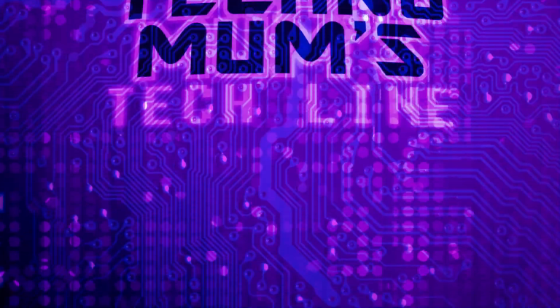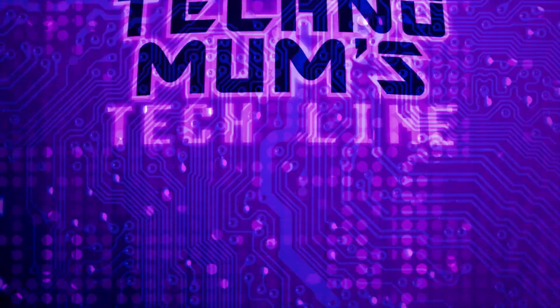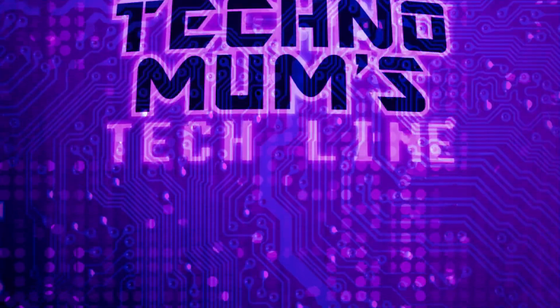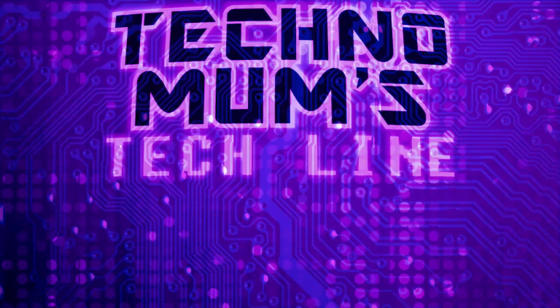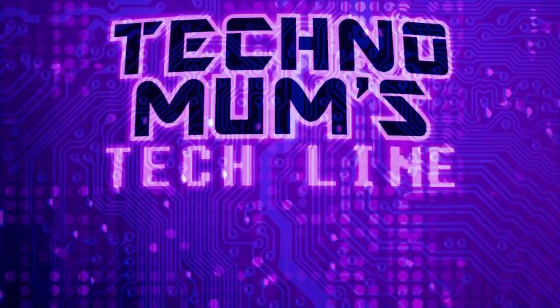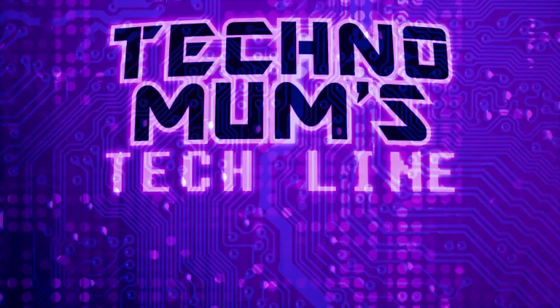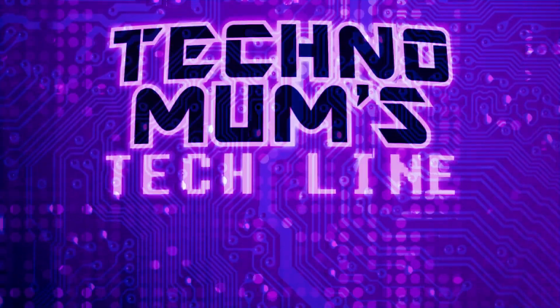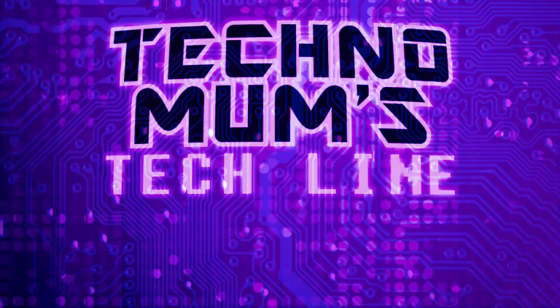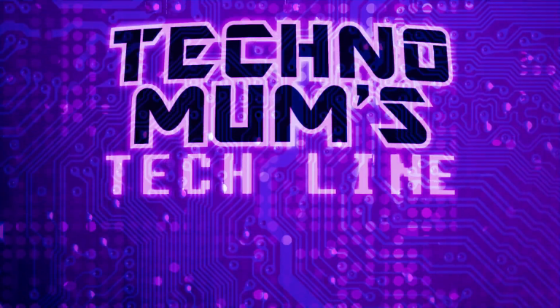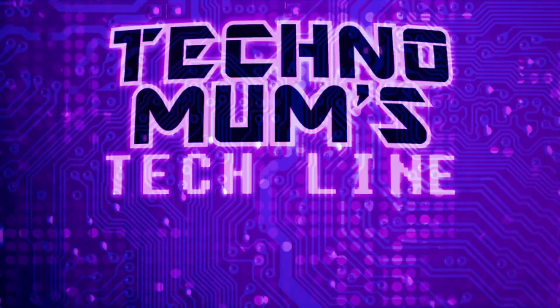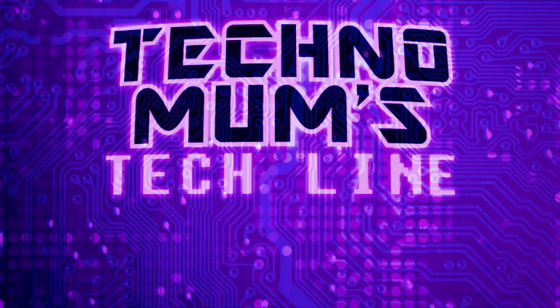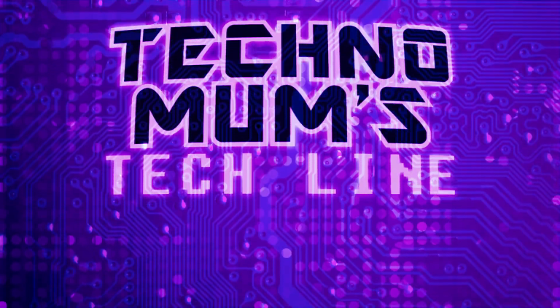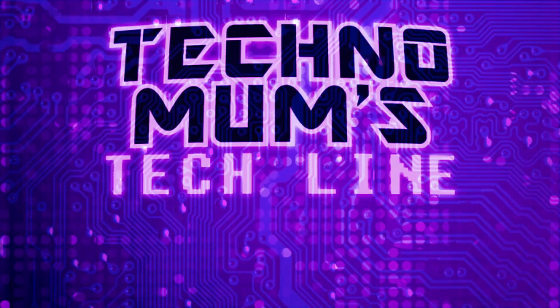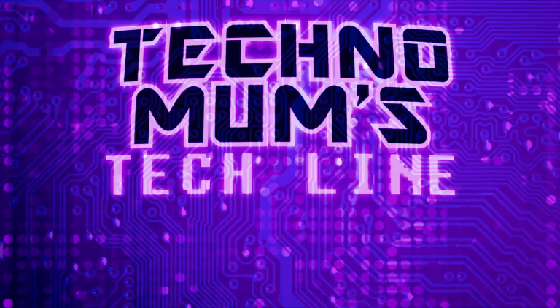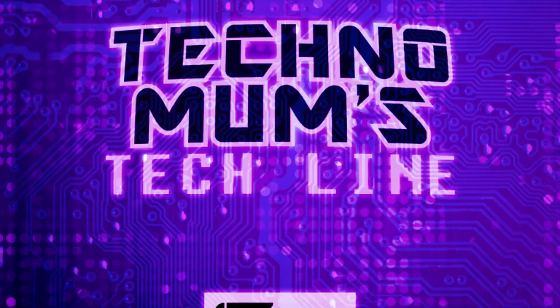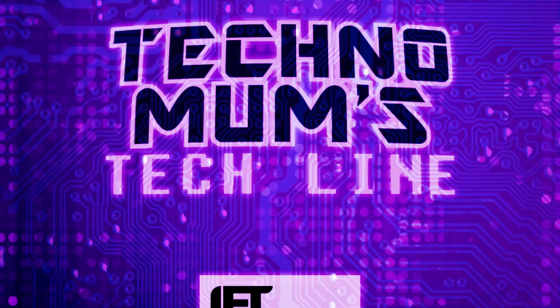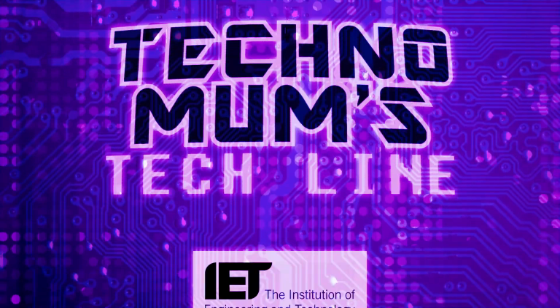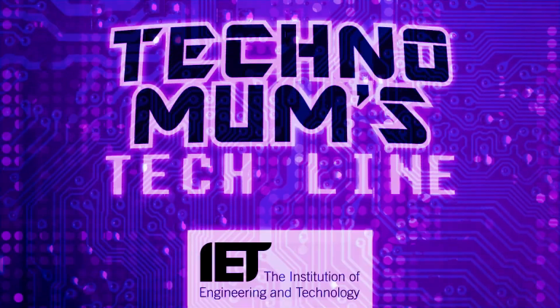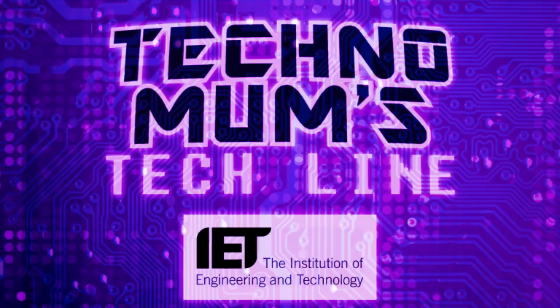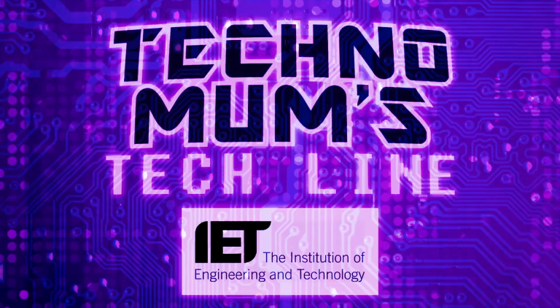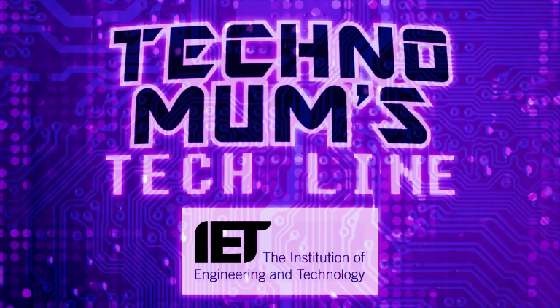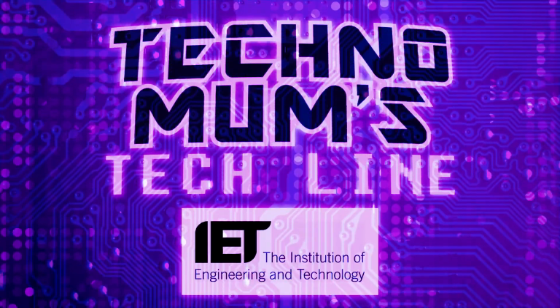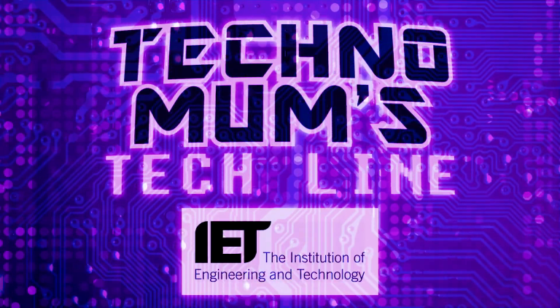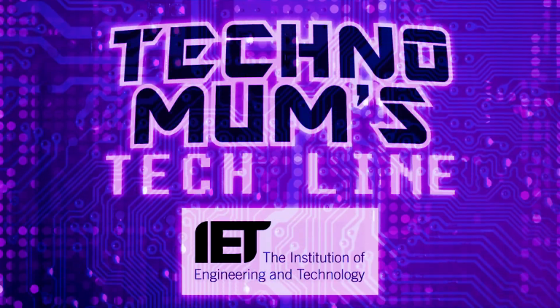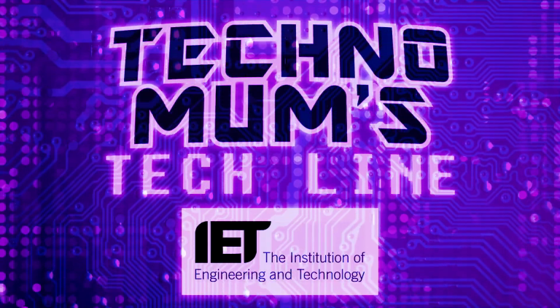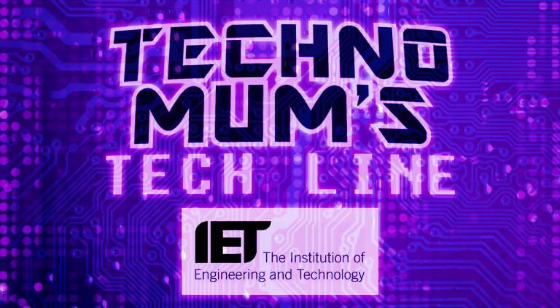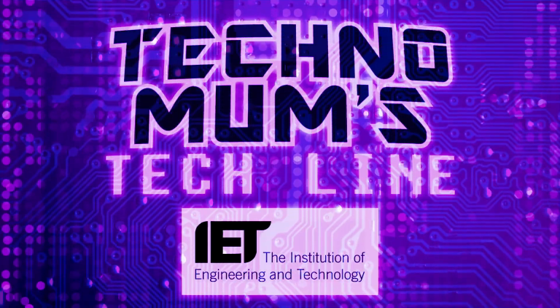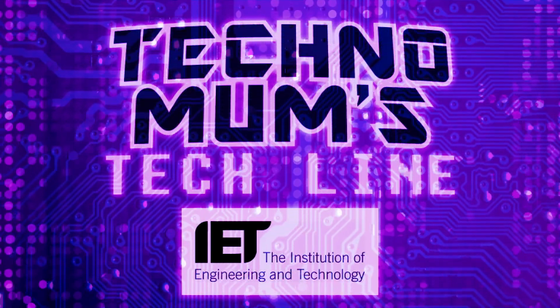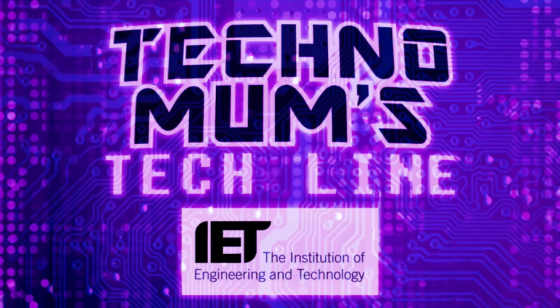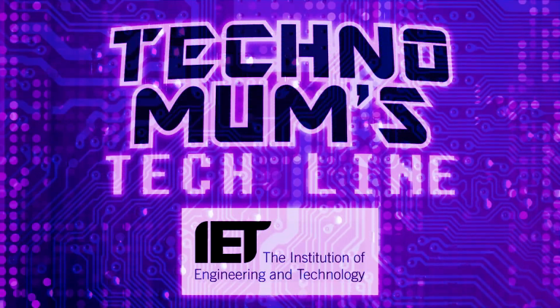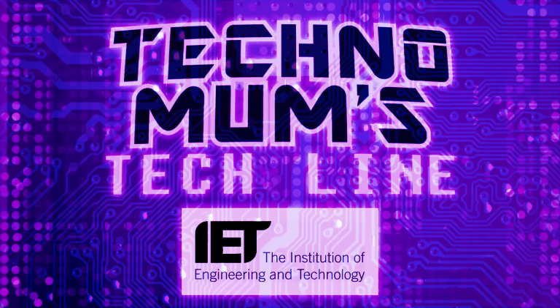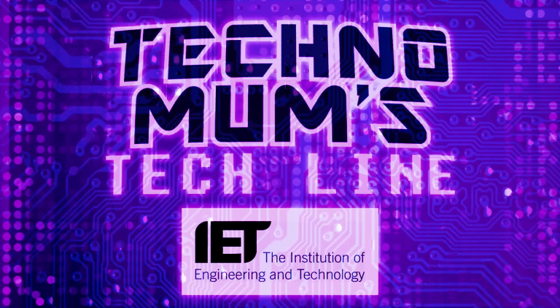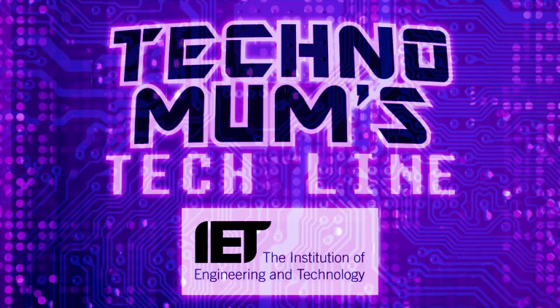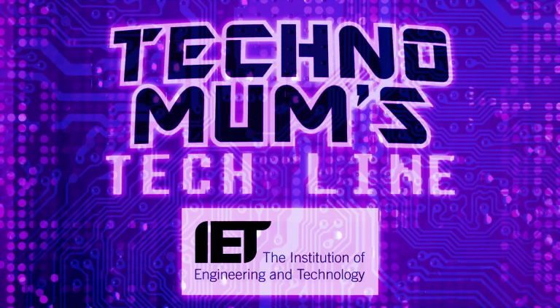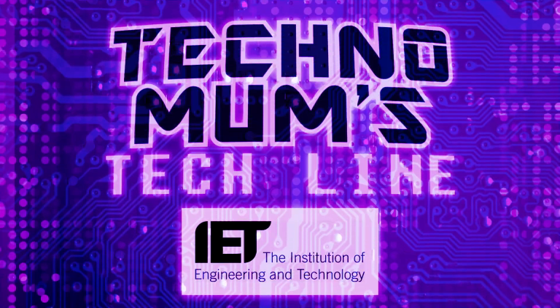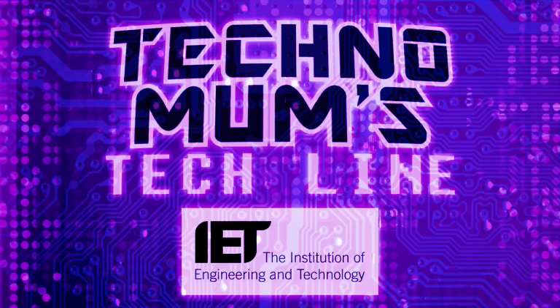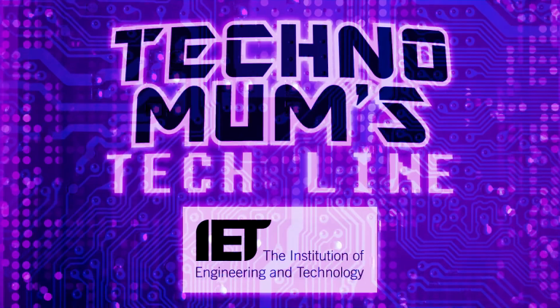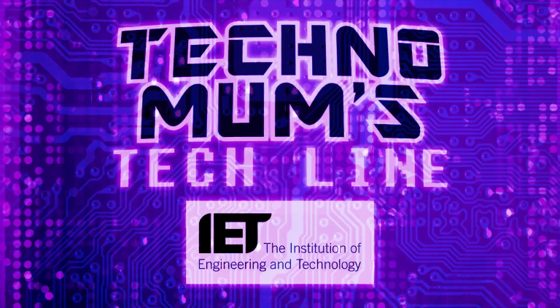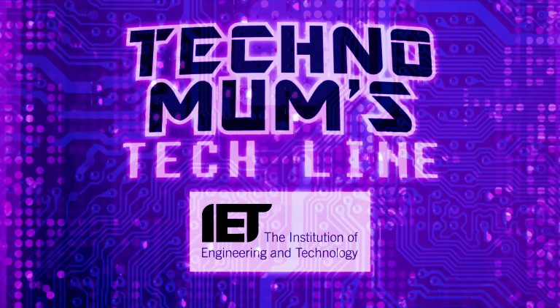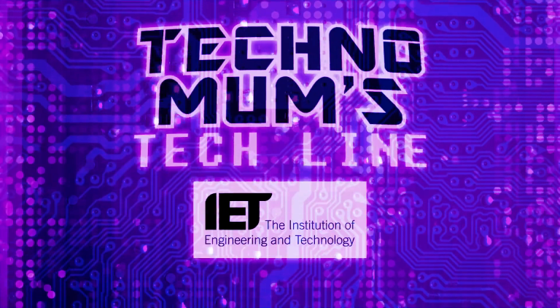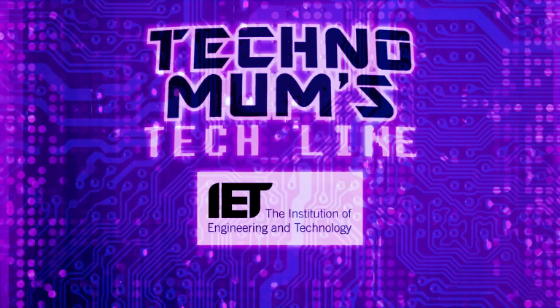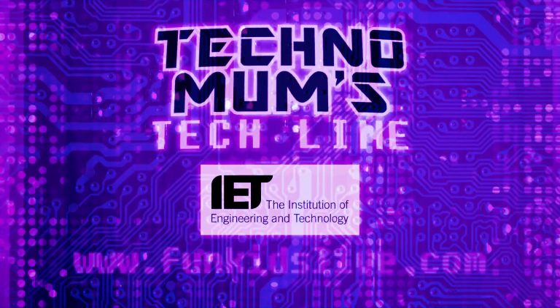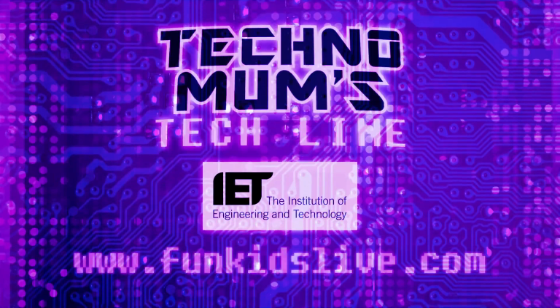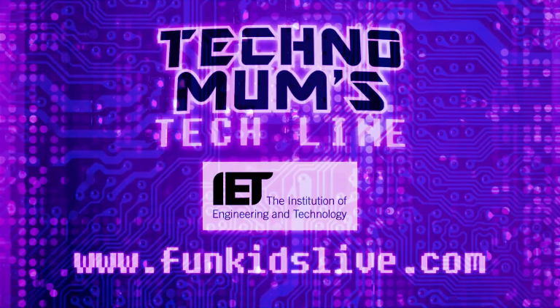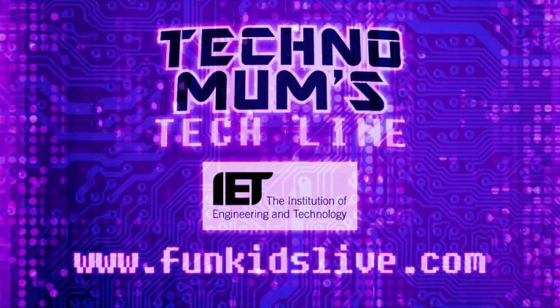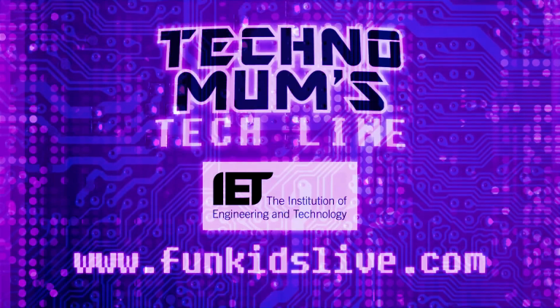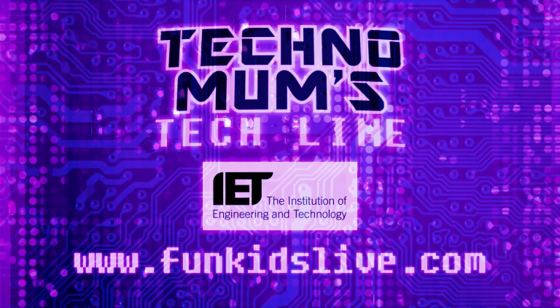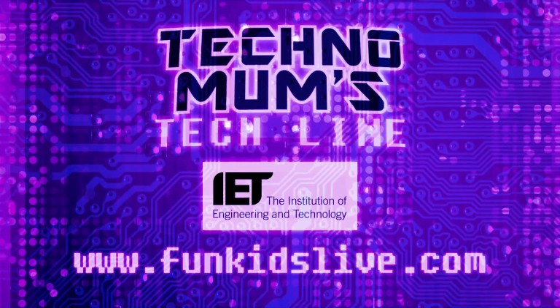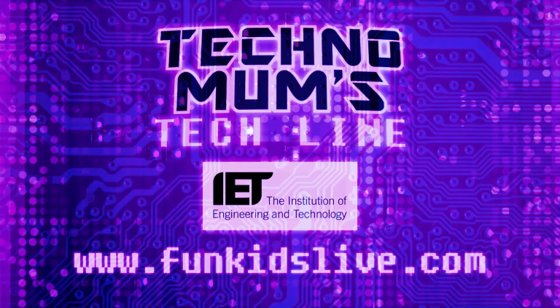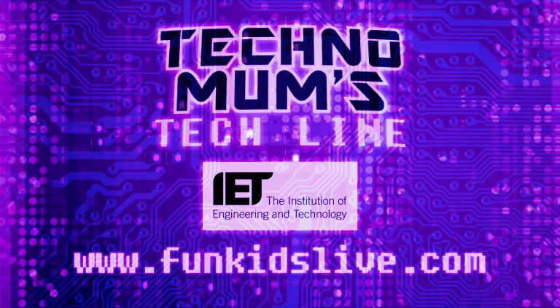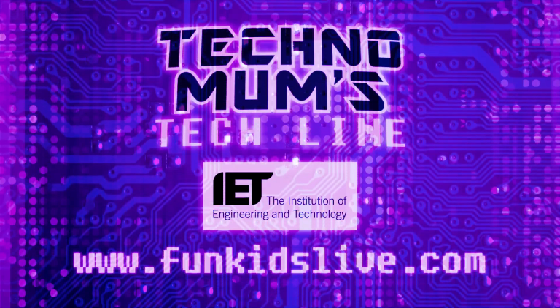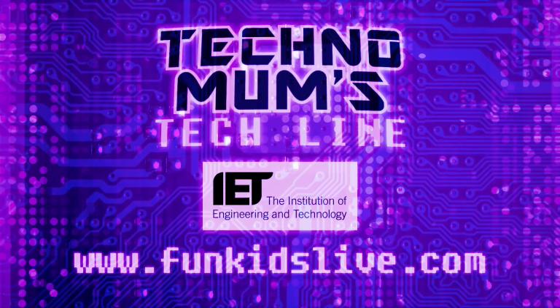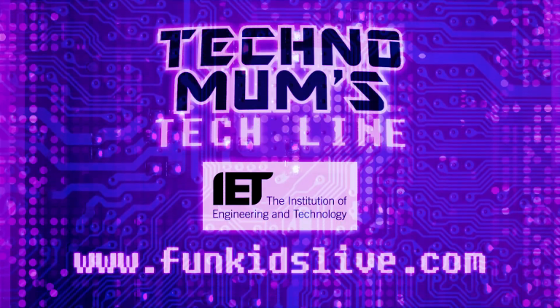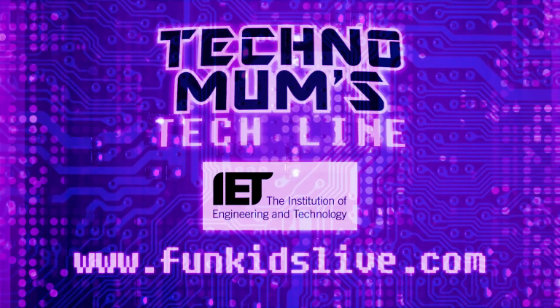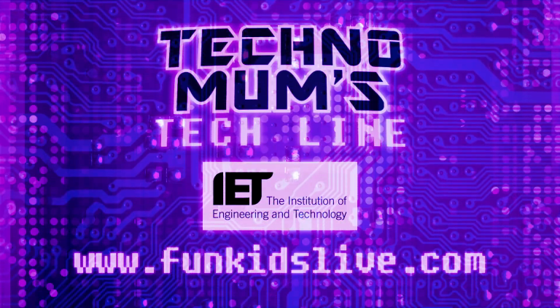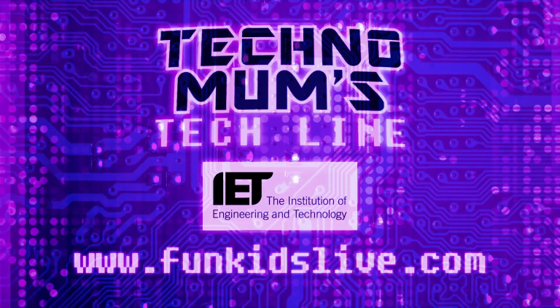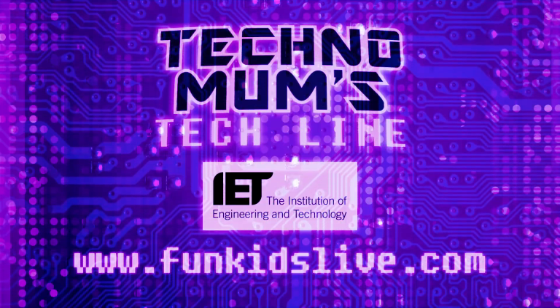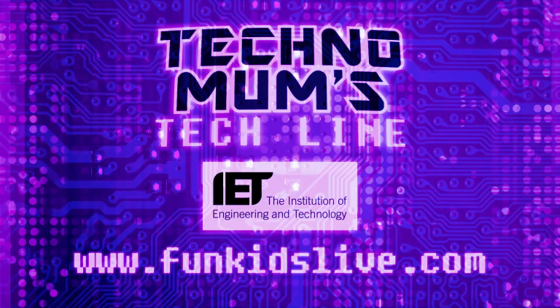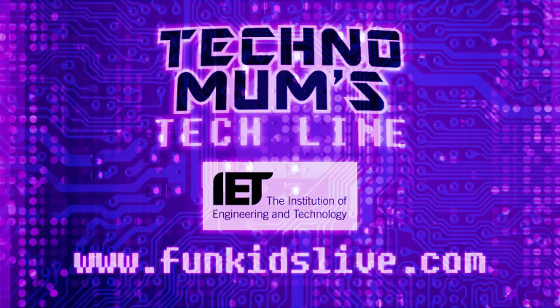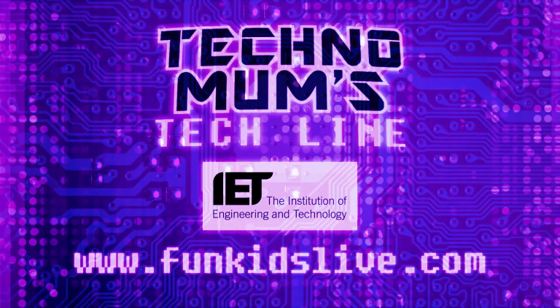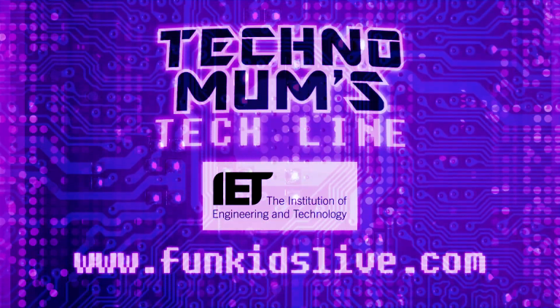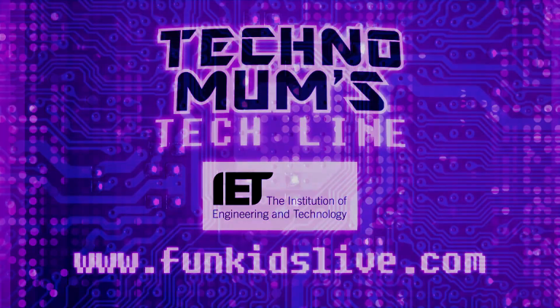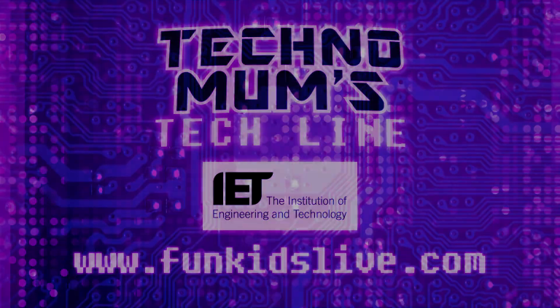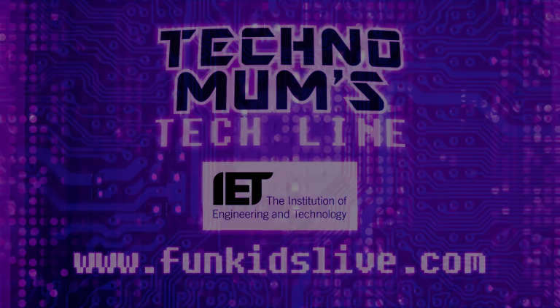Techno Mums Tech Line, with support from the Institution of Engineering and Technology. Find out more at FungusLive.com. Thank you.